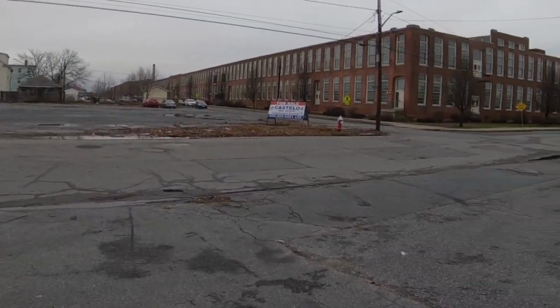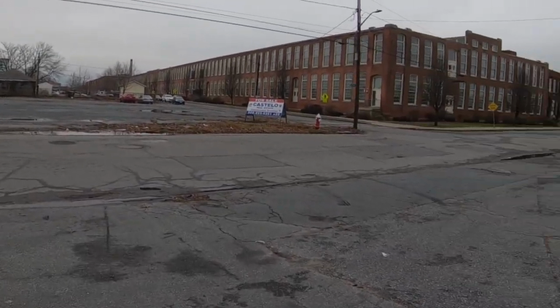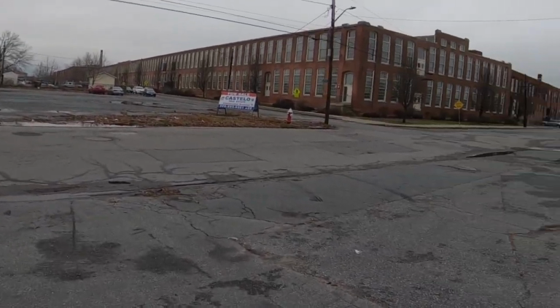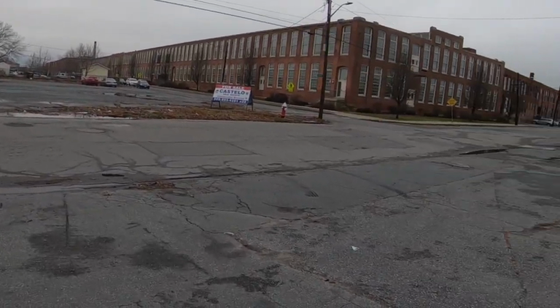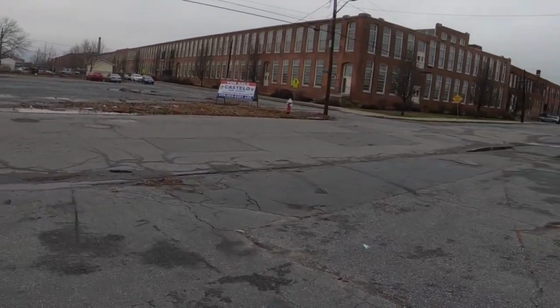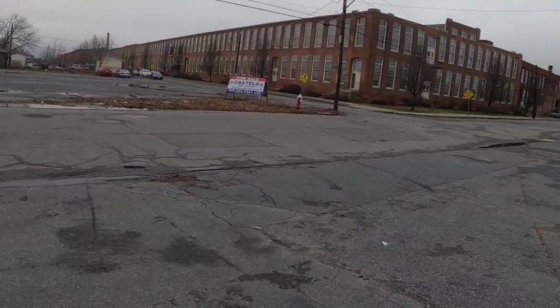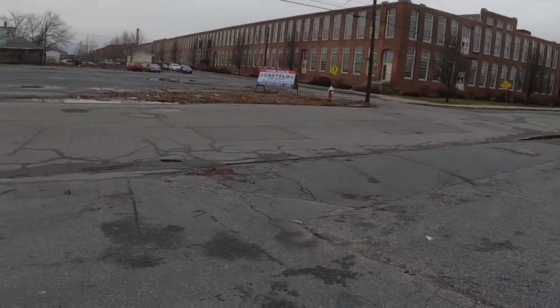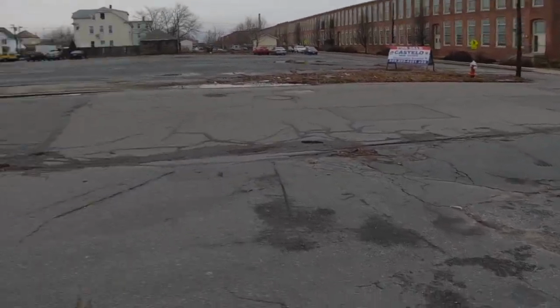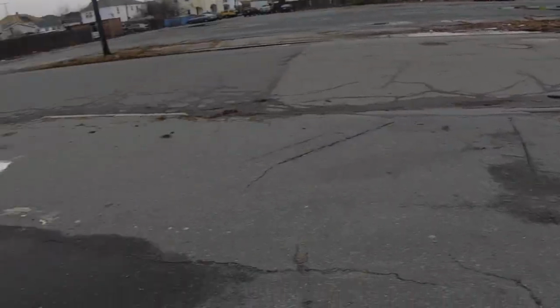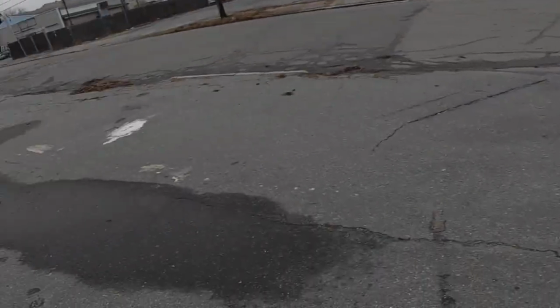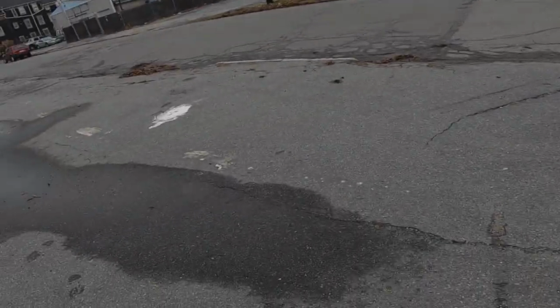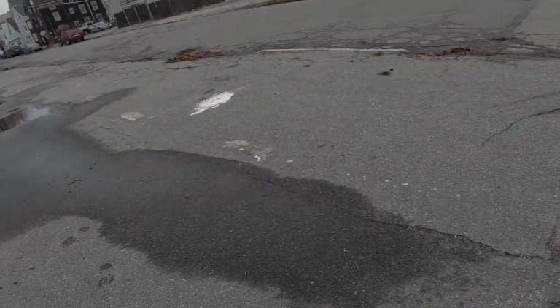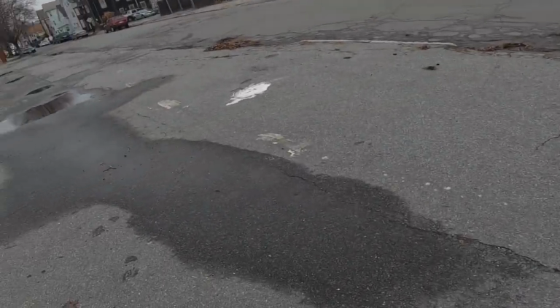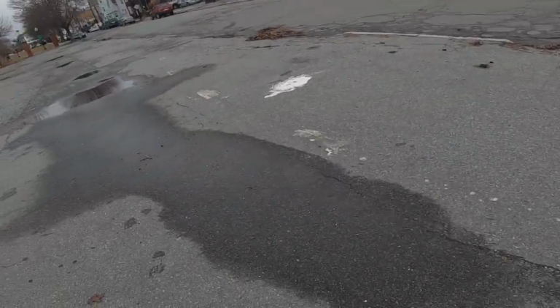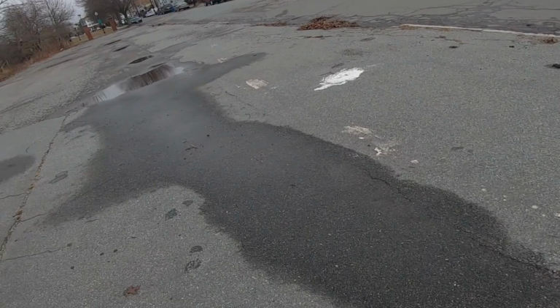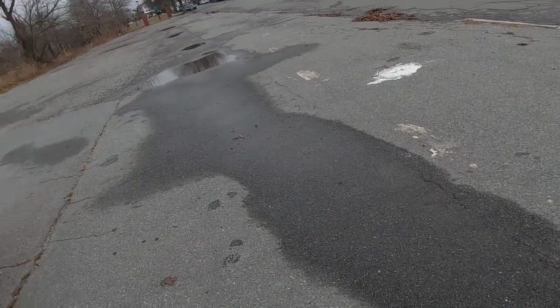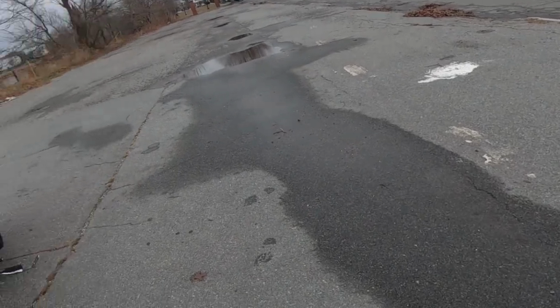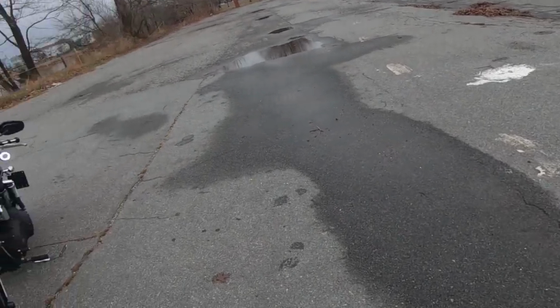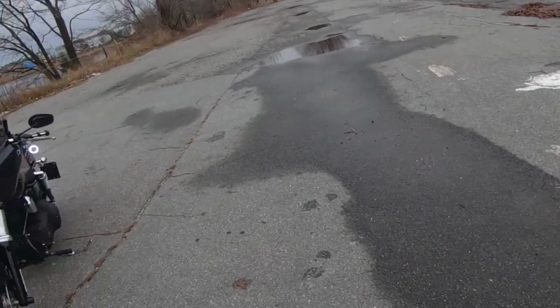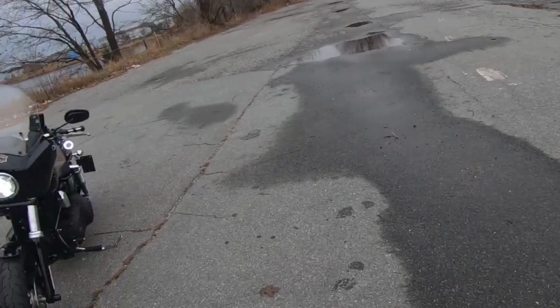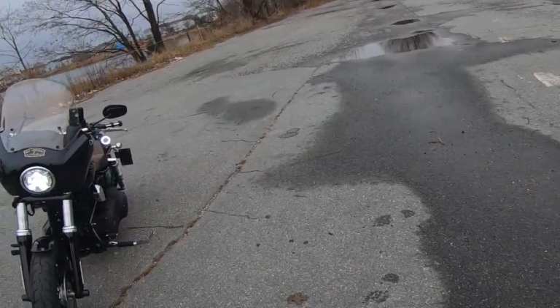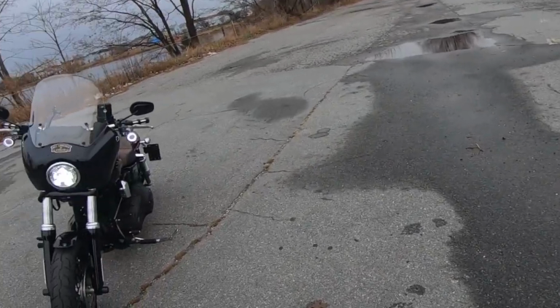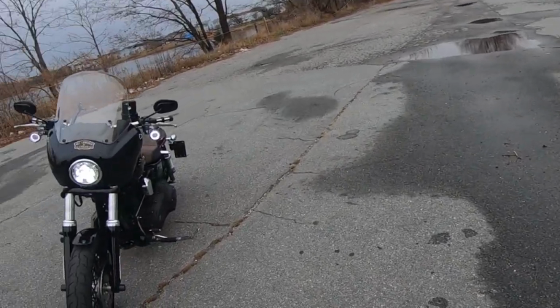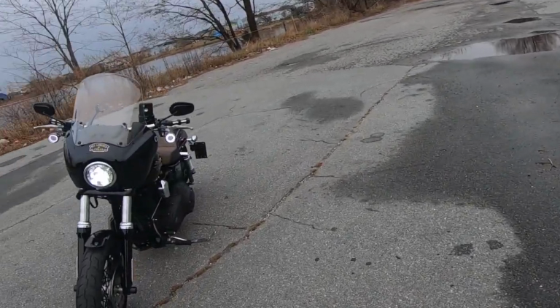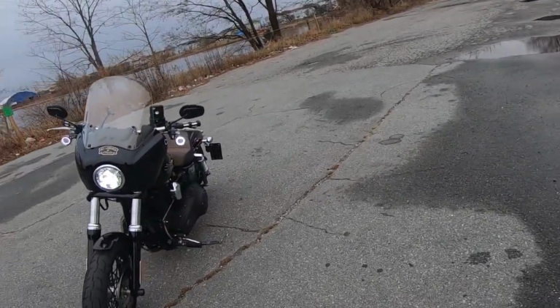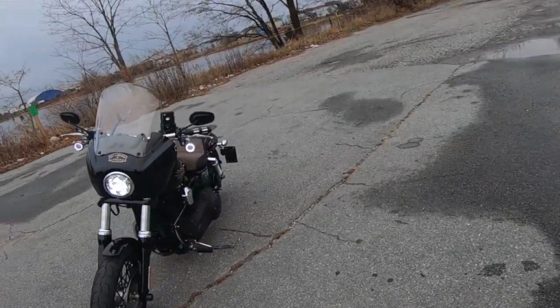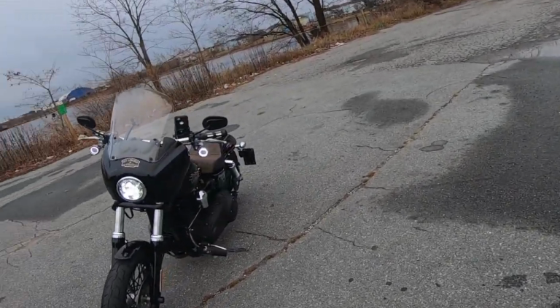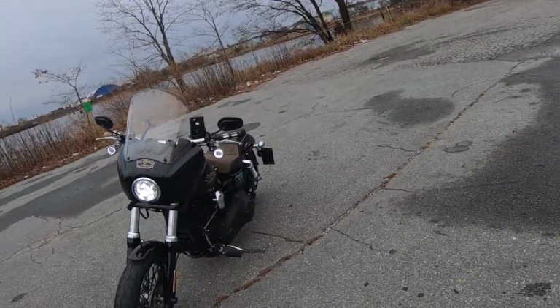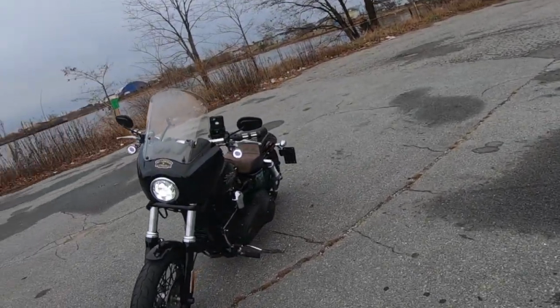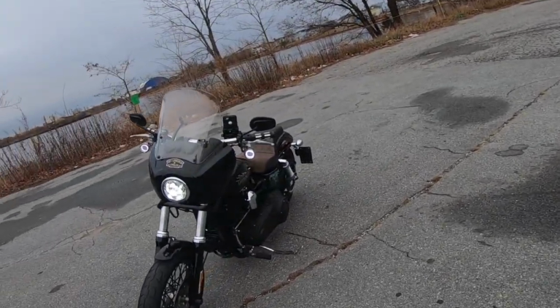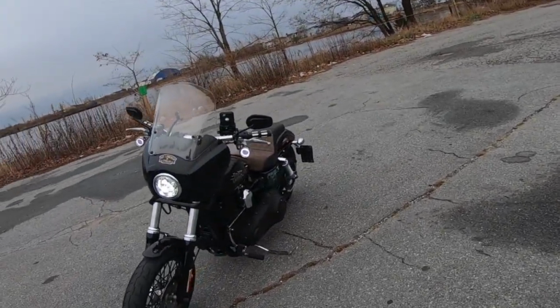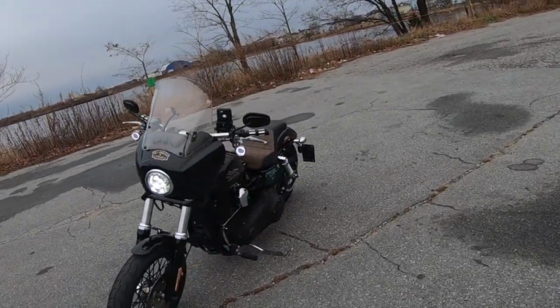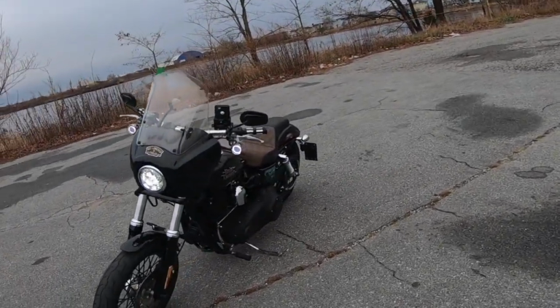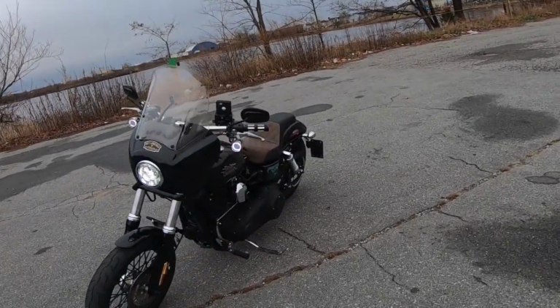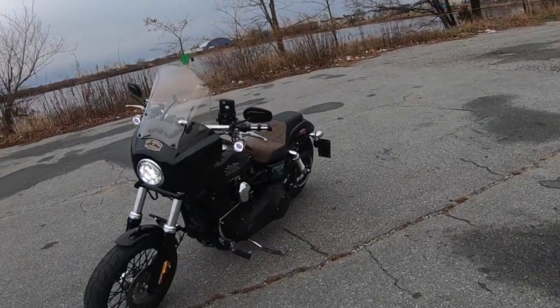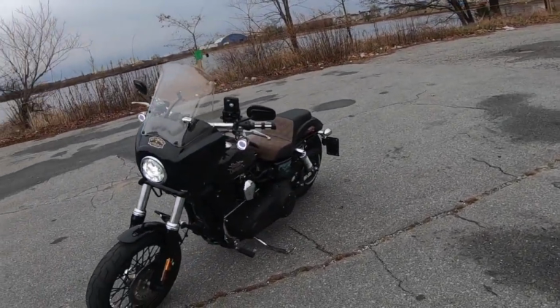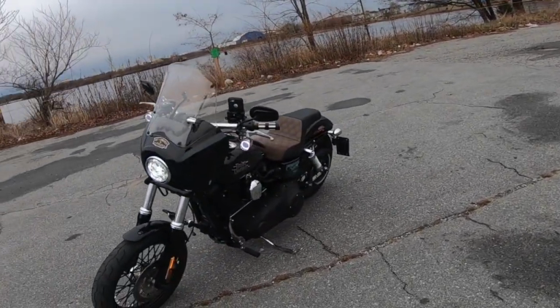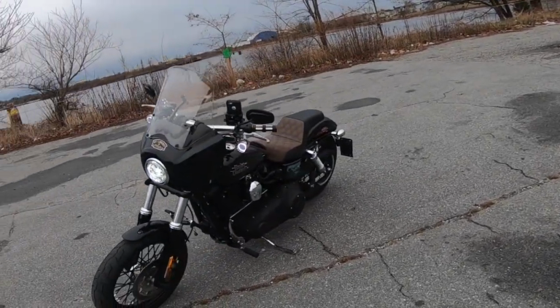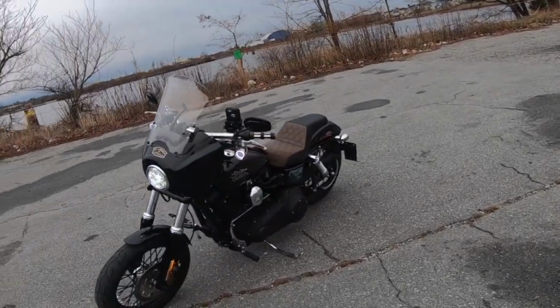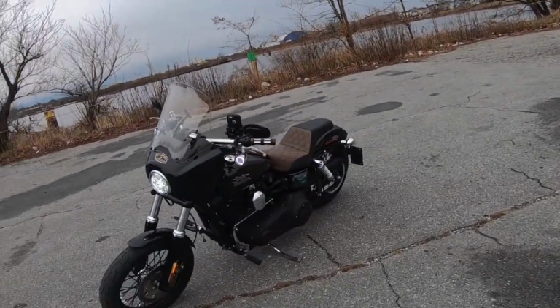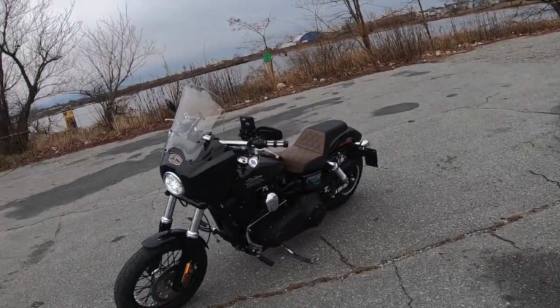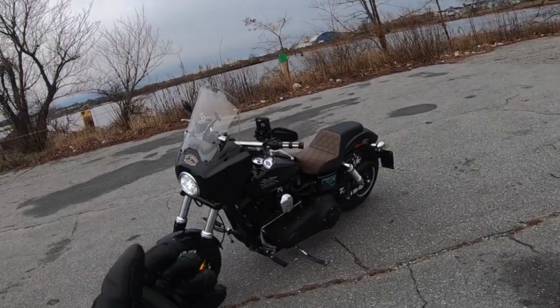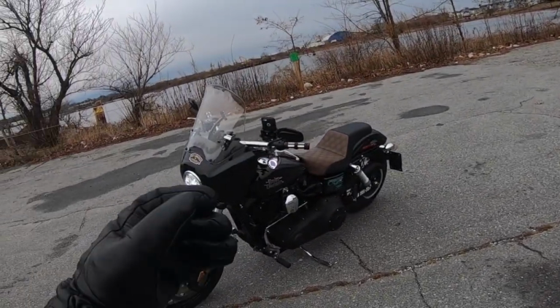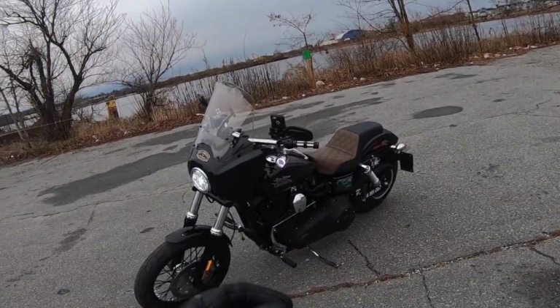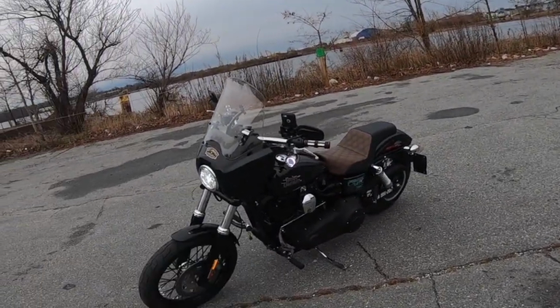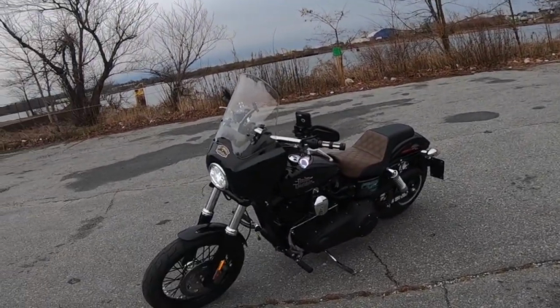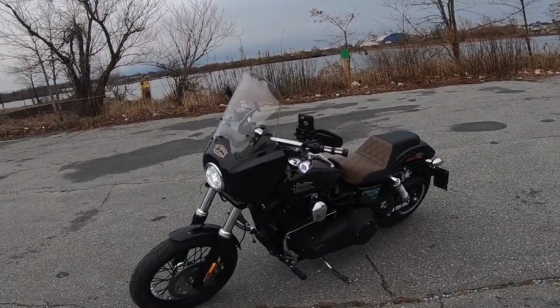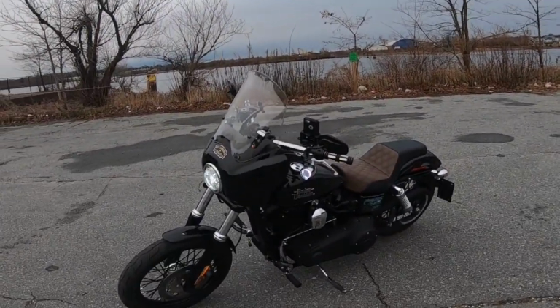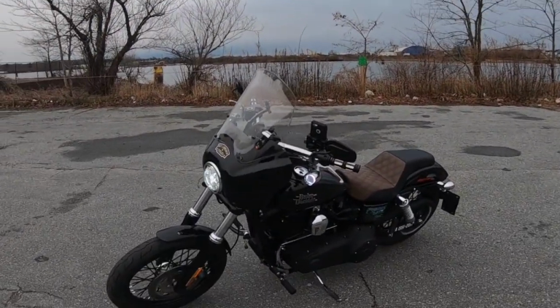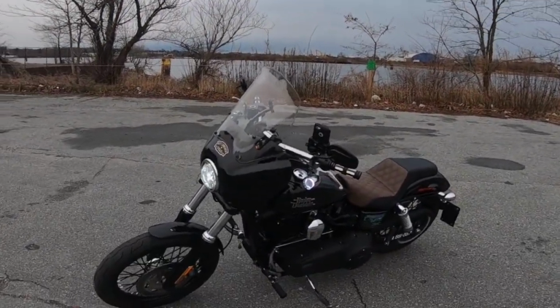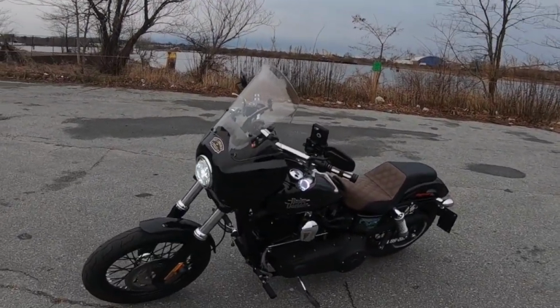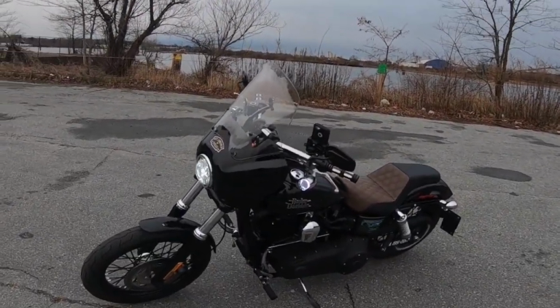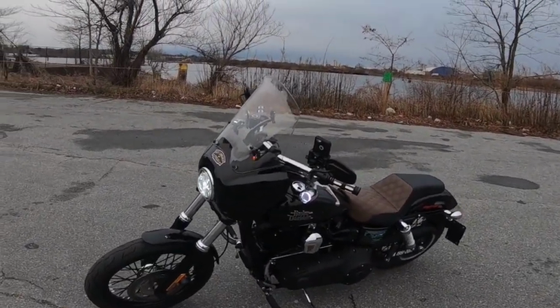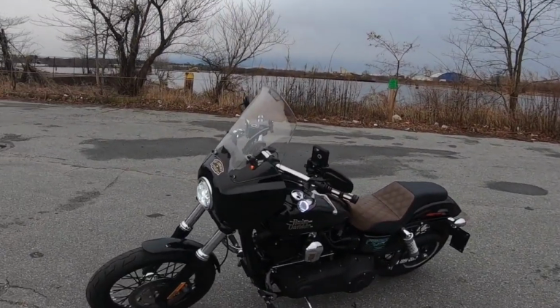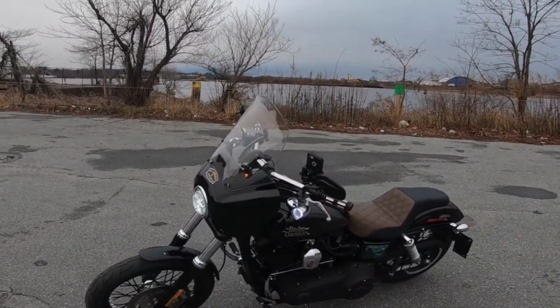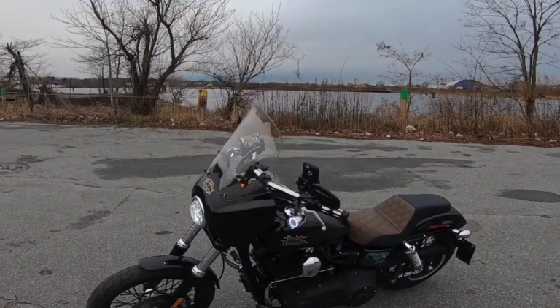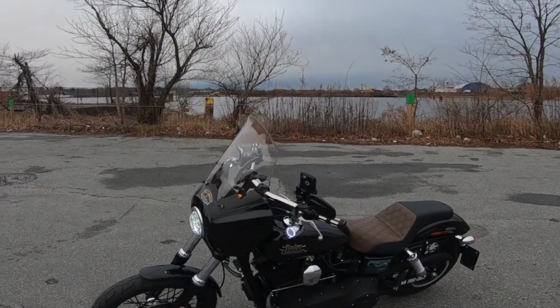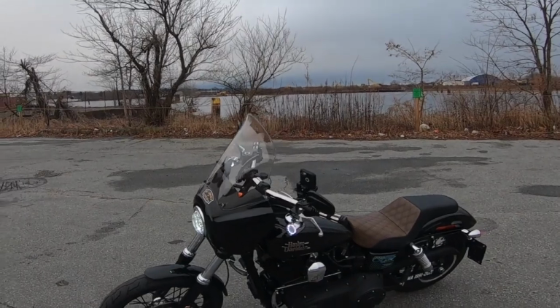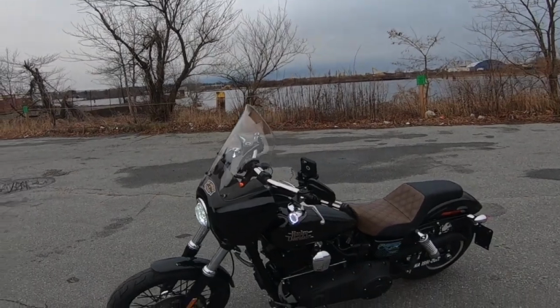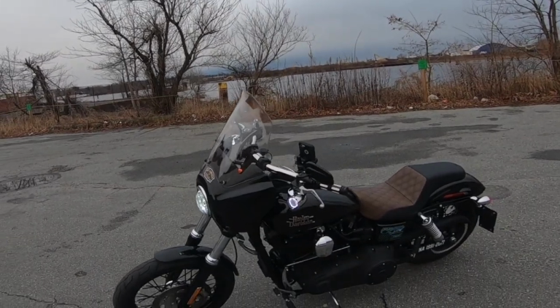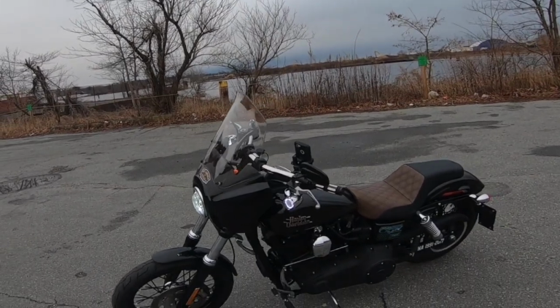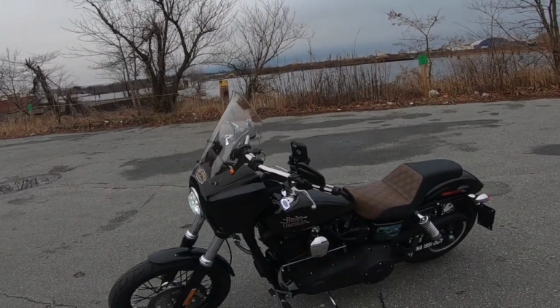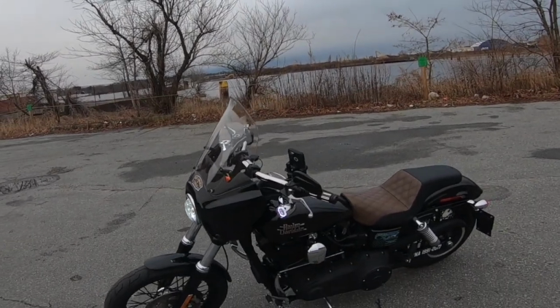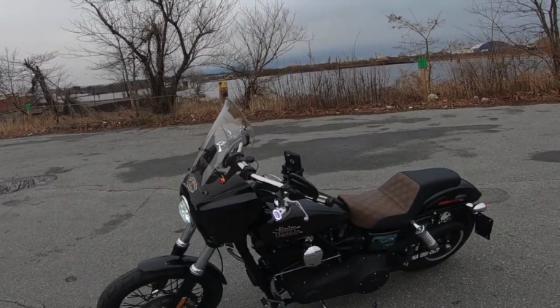How cool is that, man? I love that windshield — well, I like it.